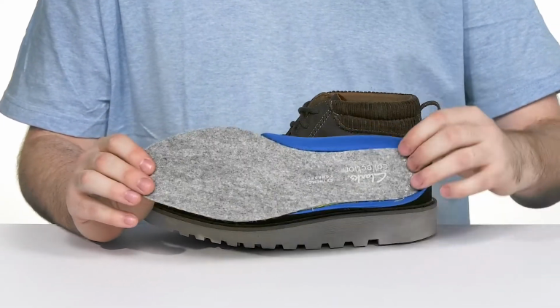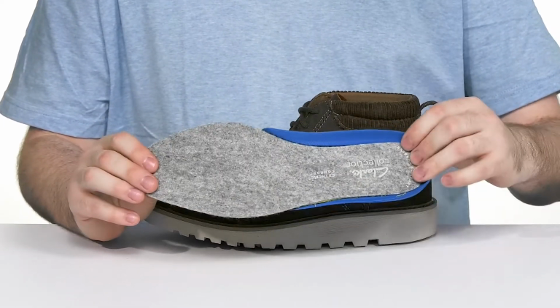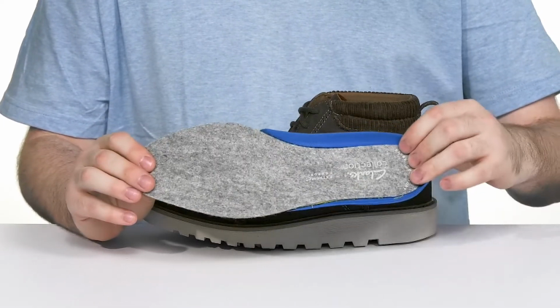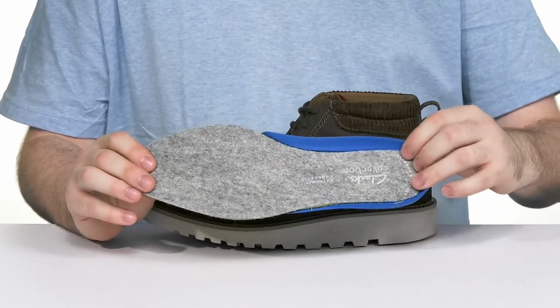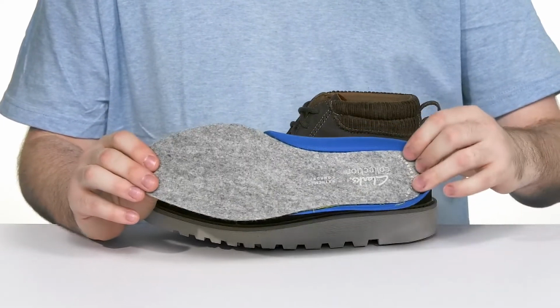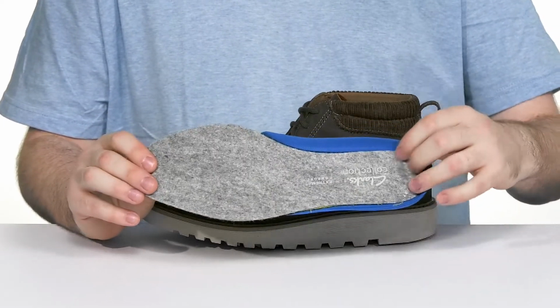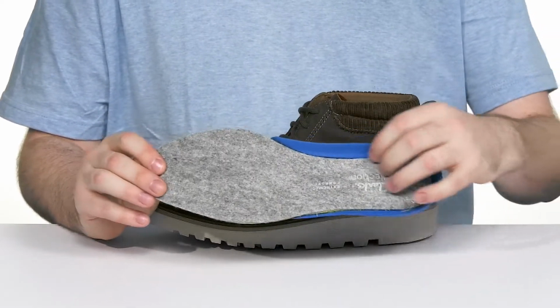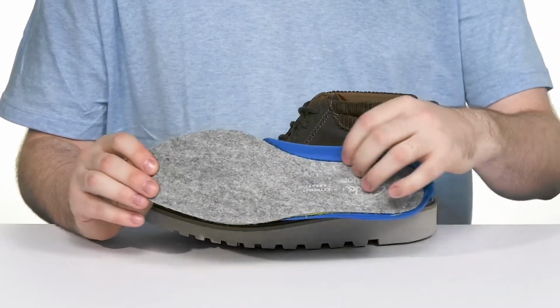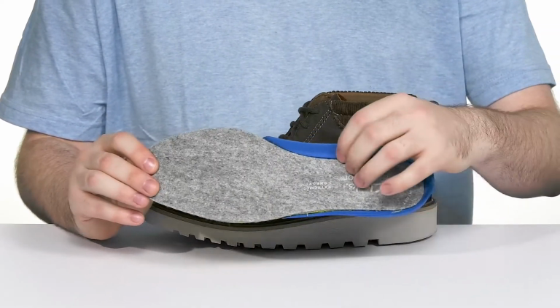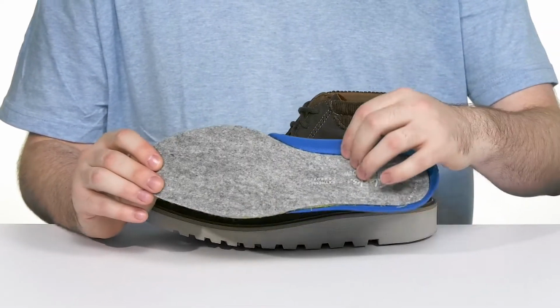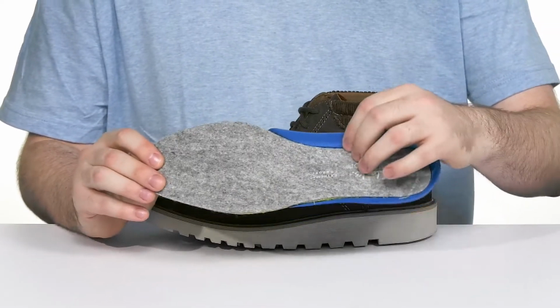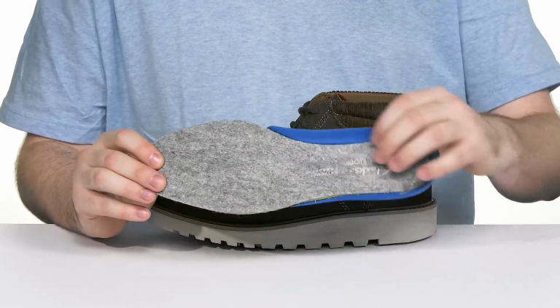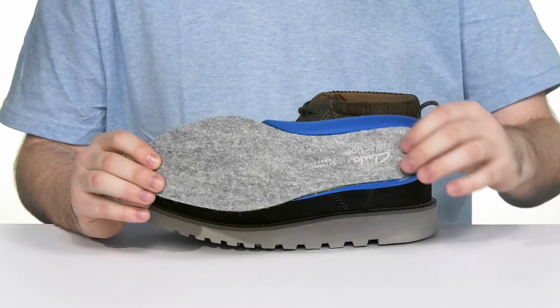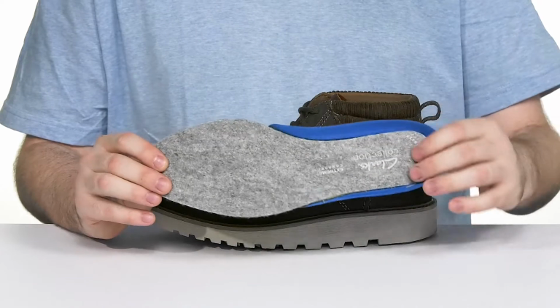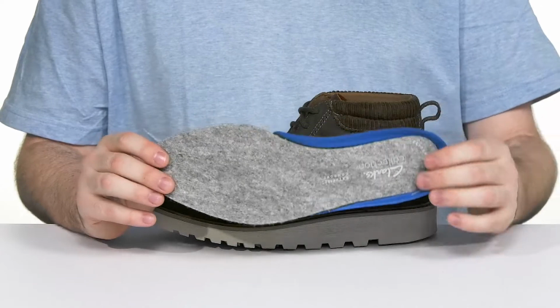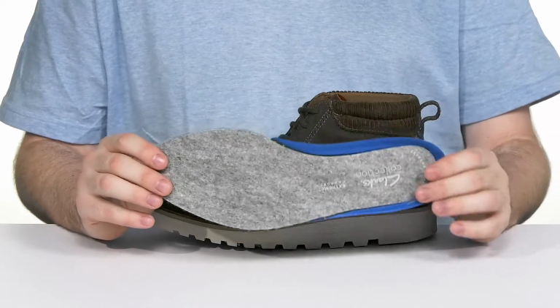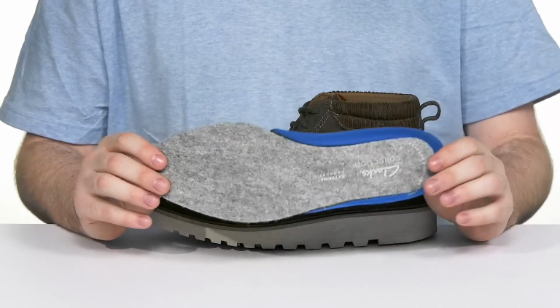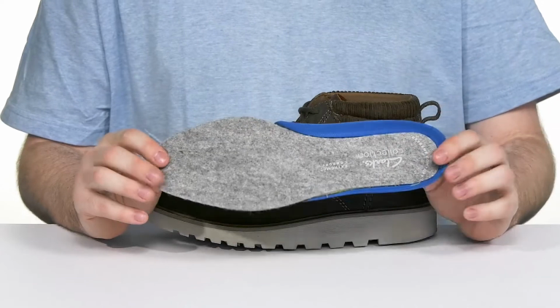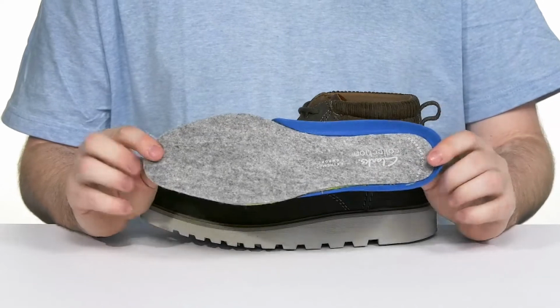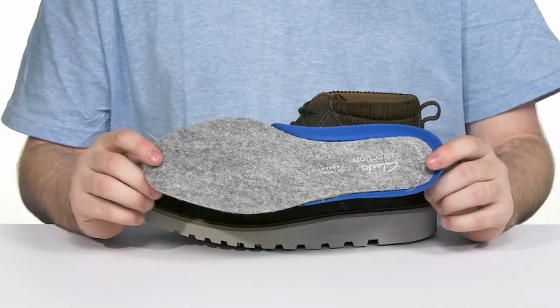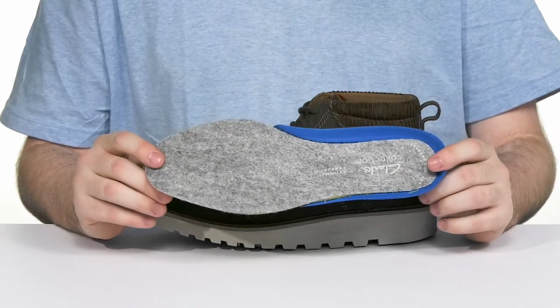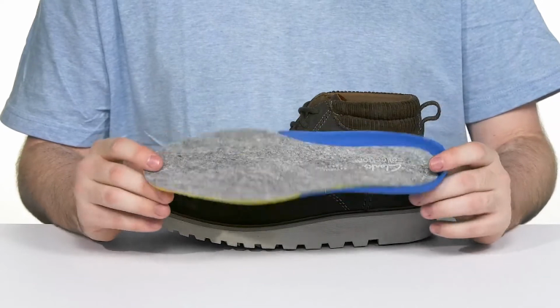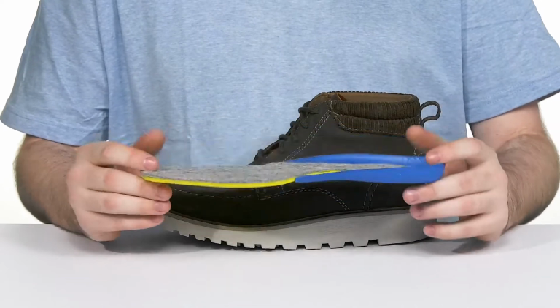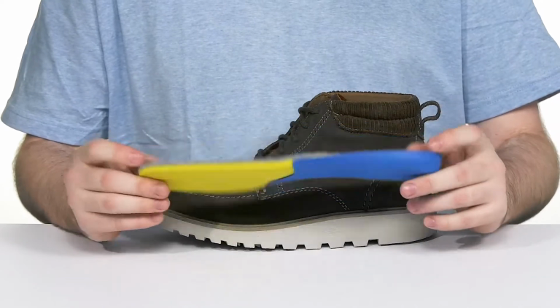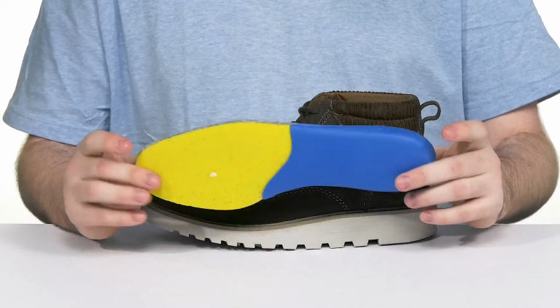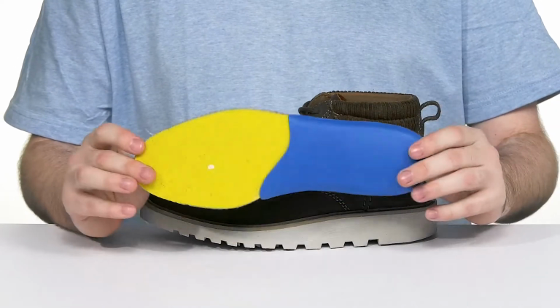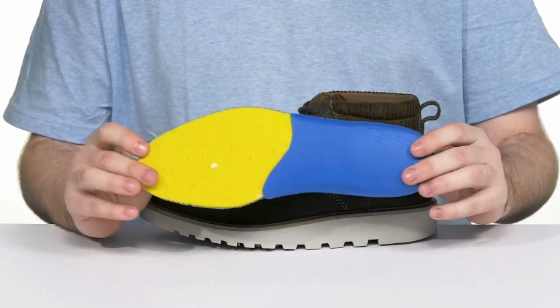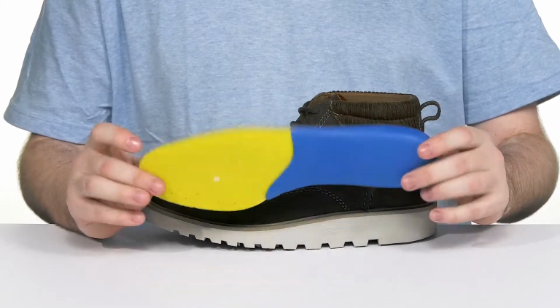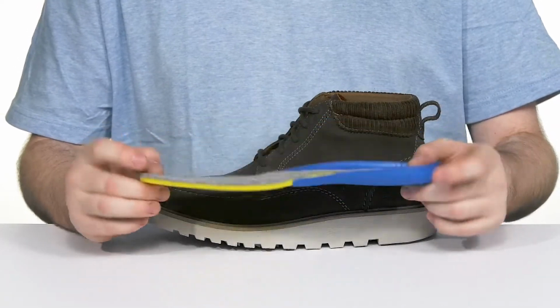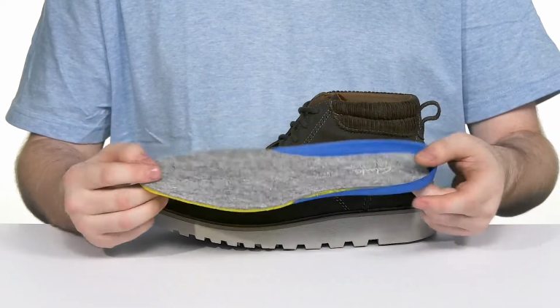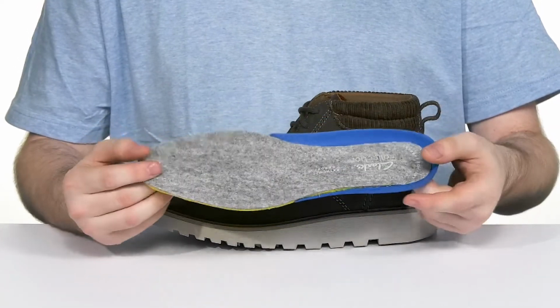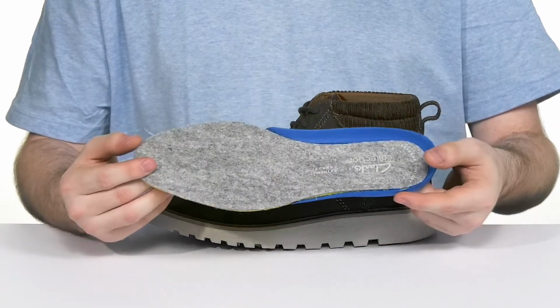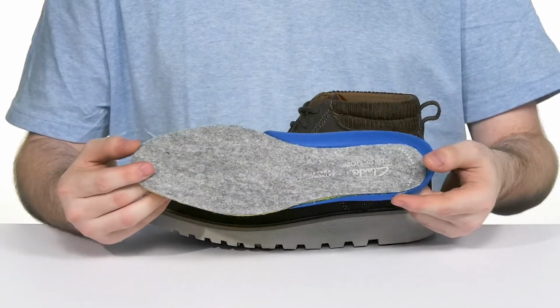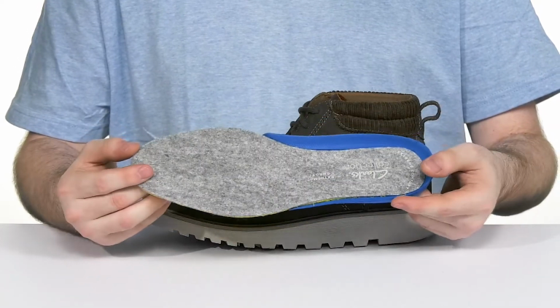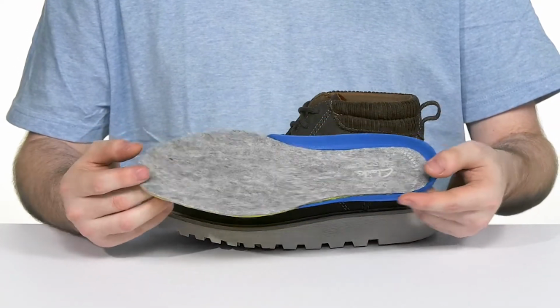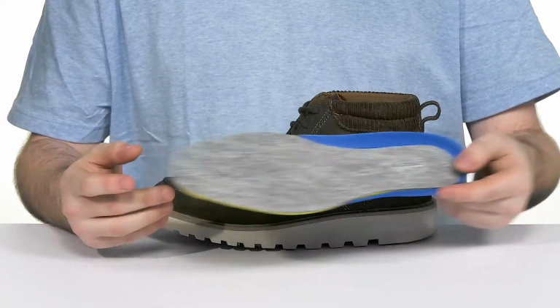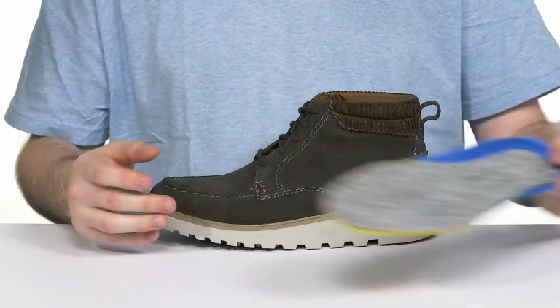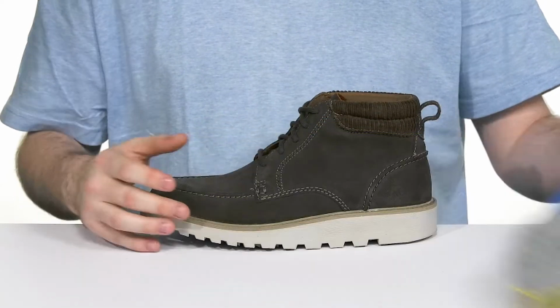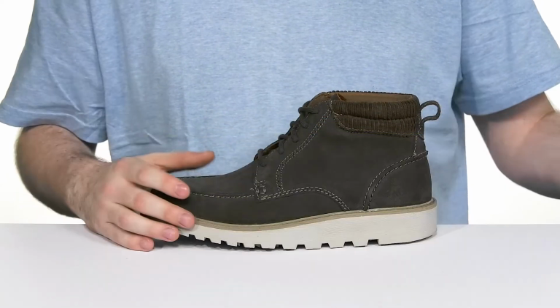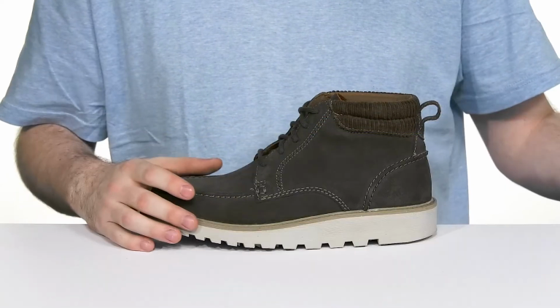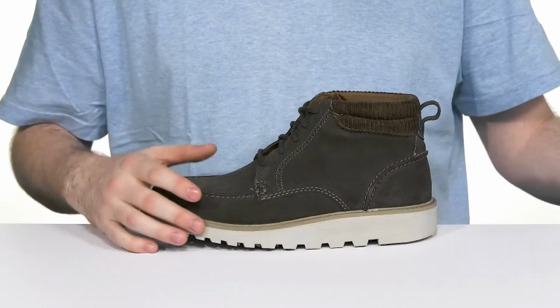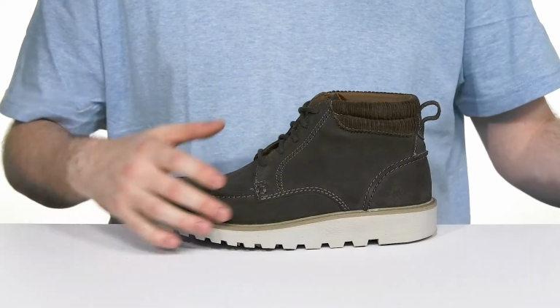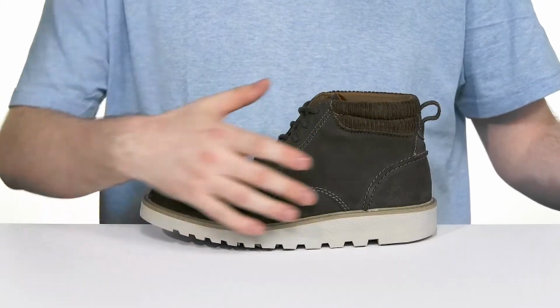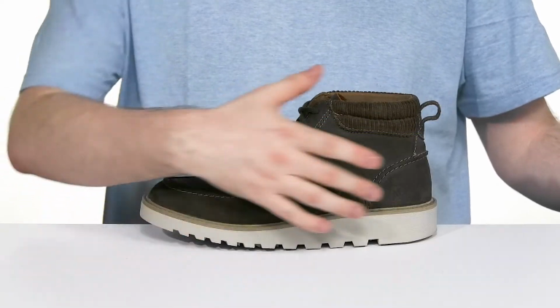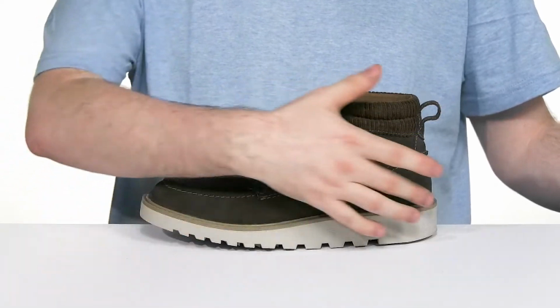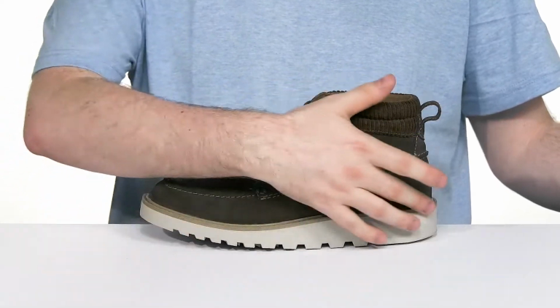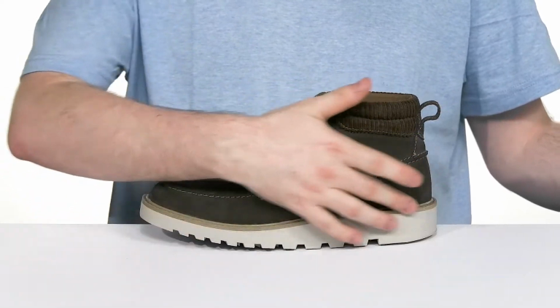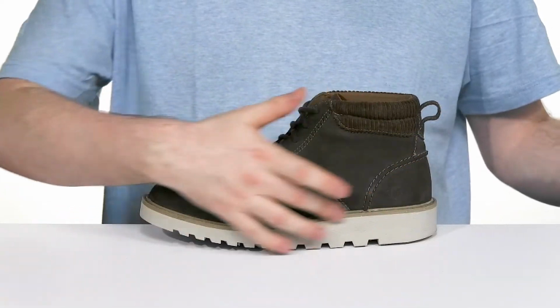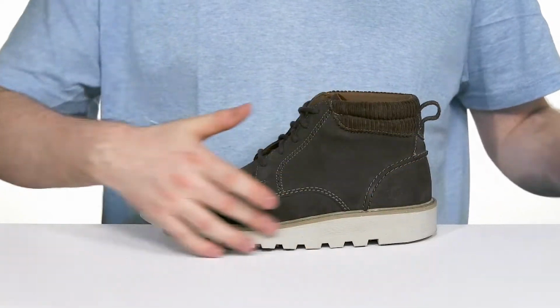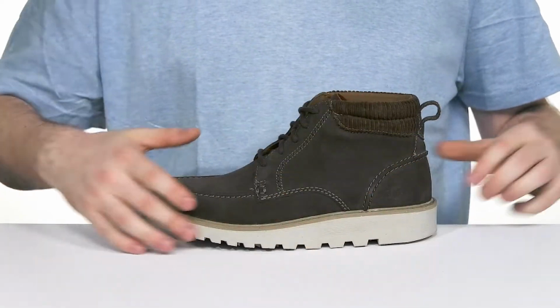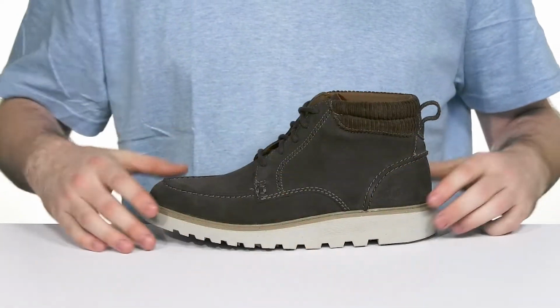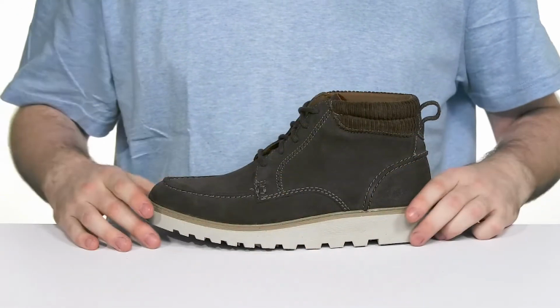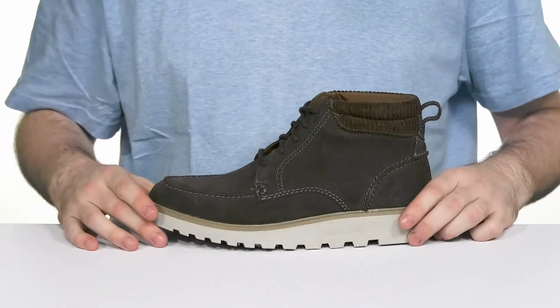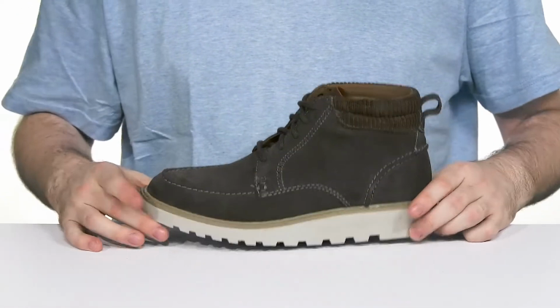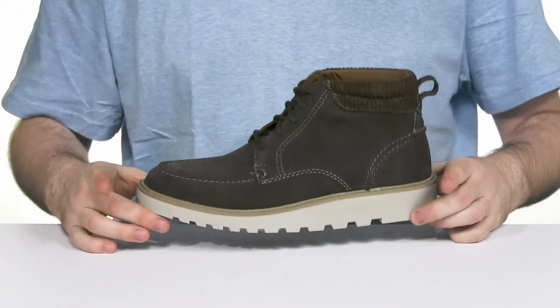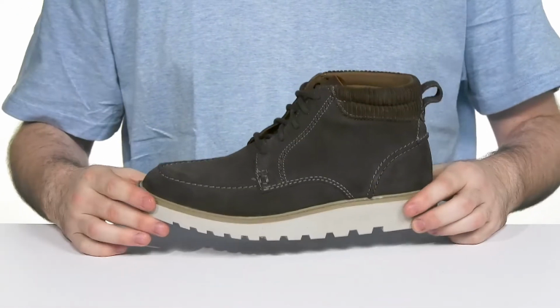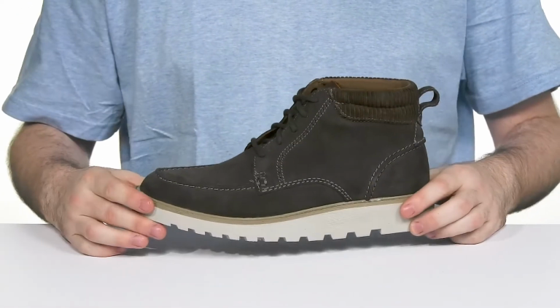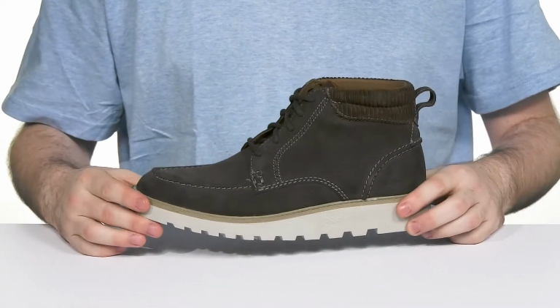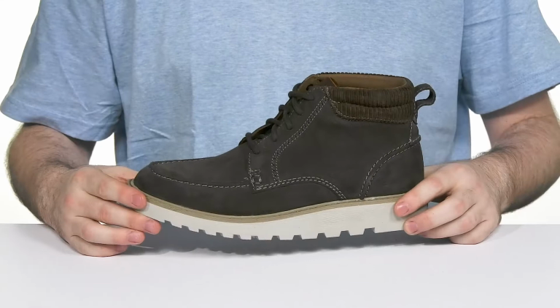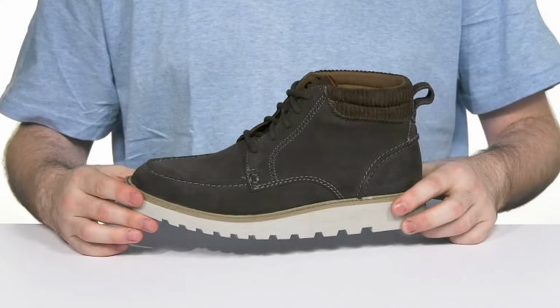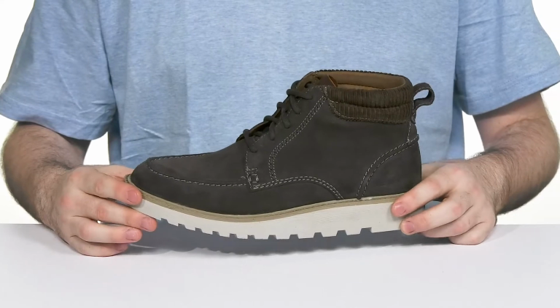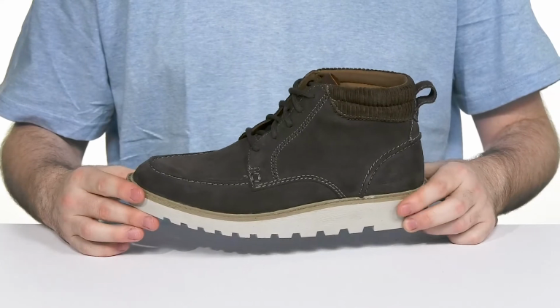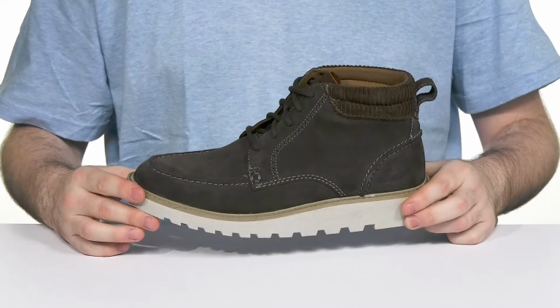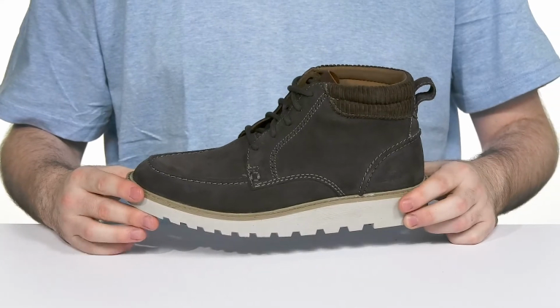The contoured heel and arch support on the side will give it all-day comfort and endurance, while the welt stitching underneath gives it long-lasting strength.